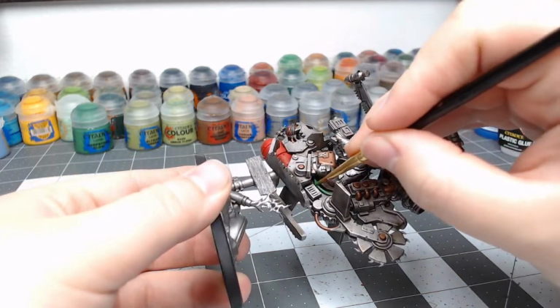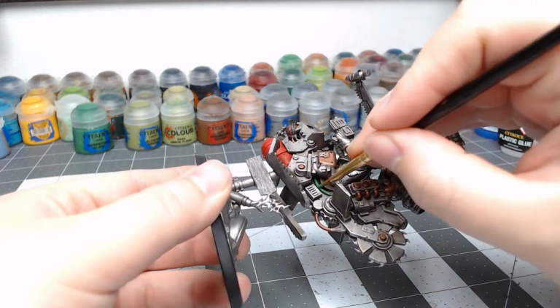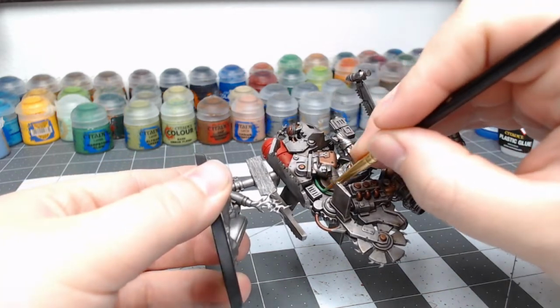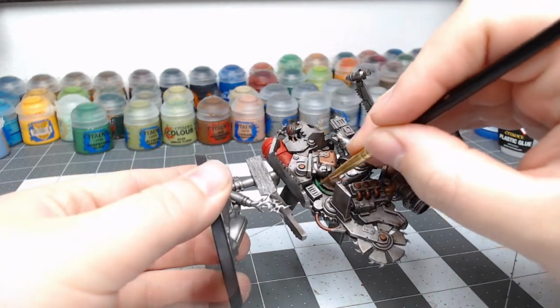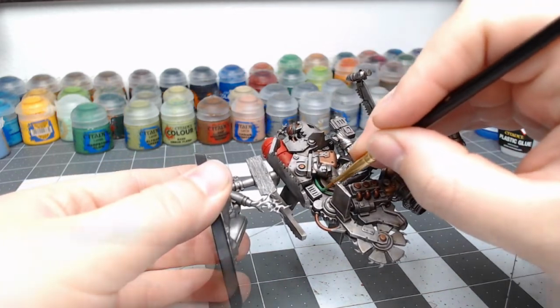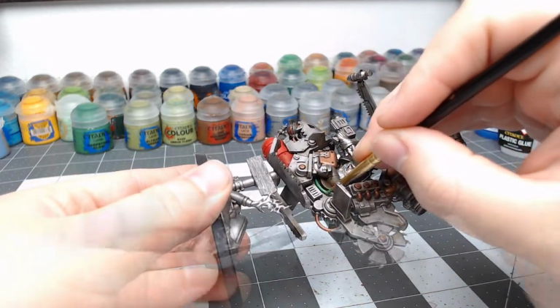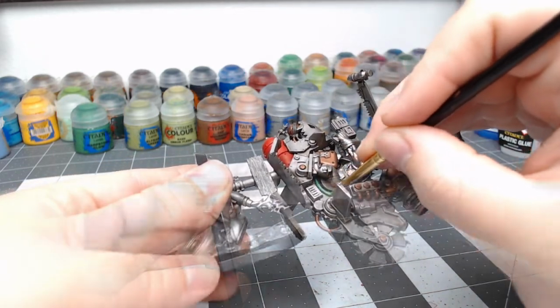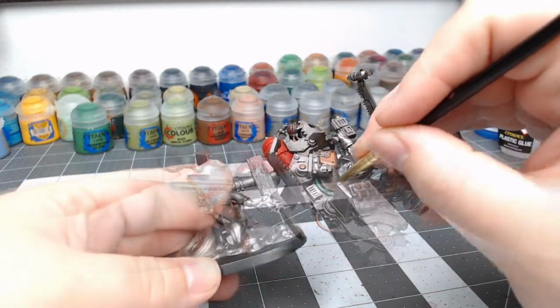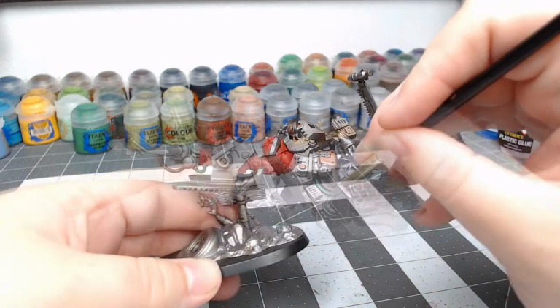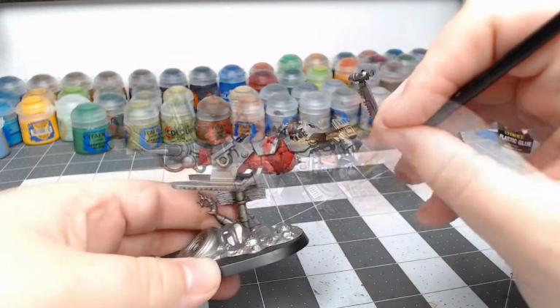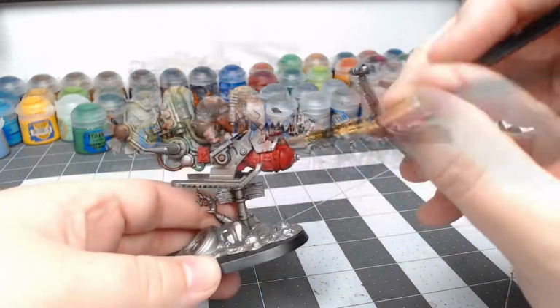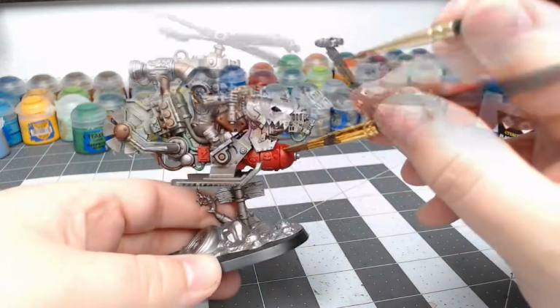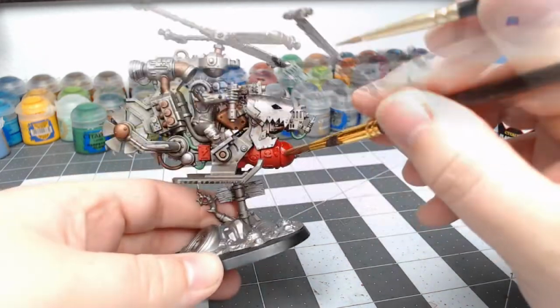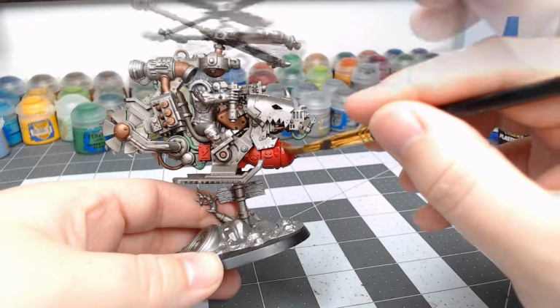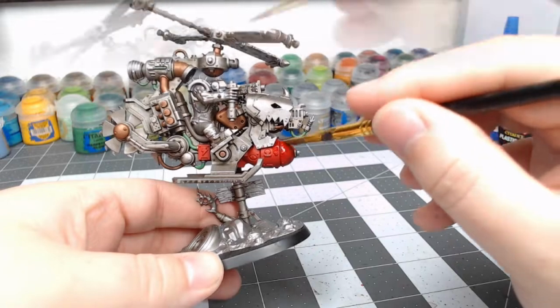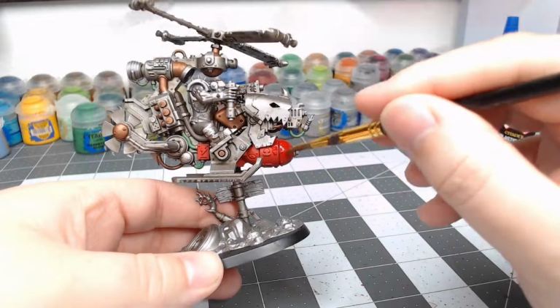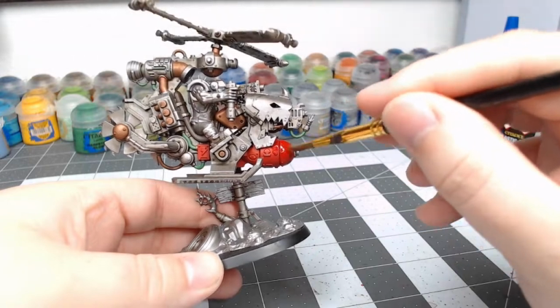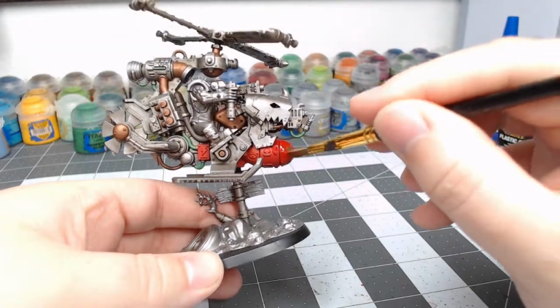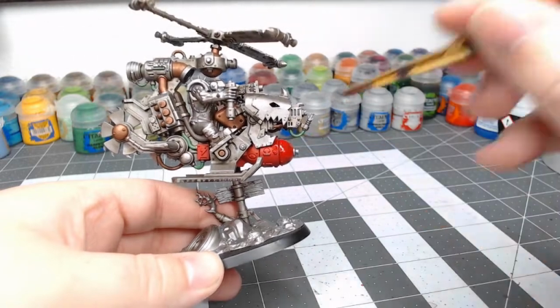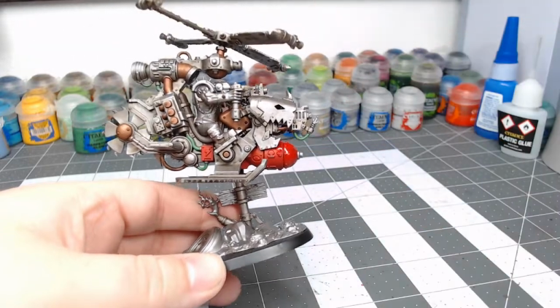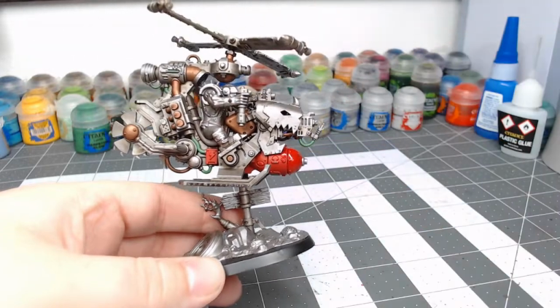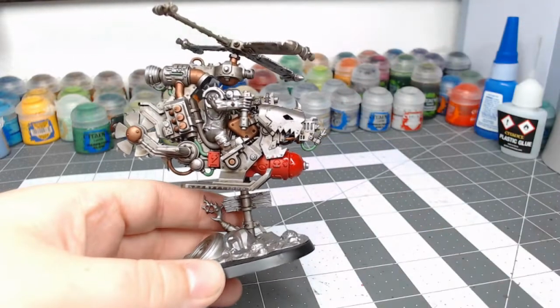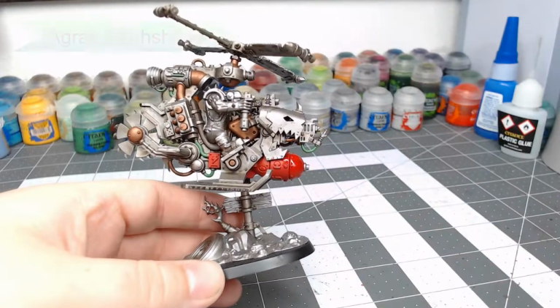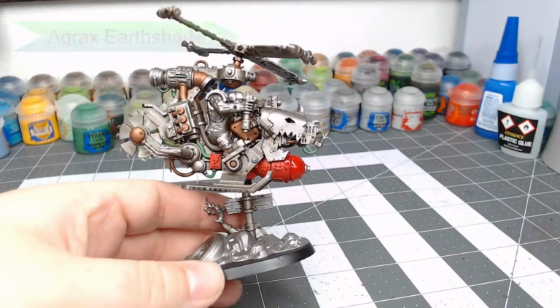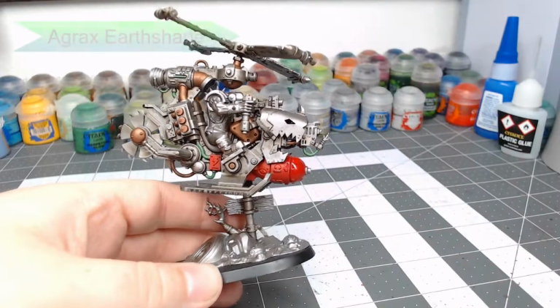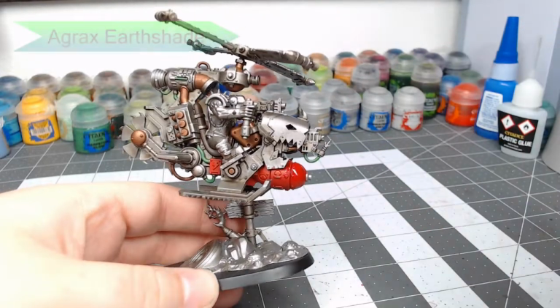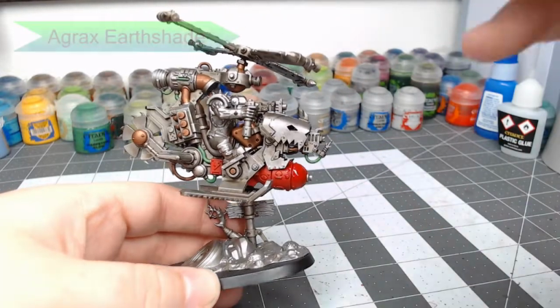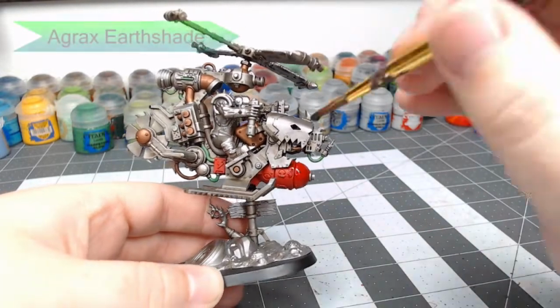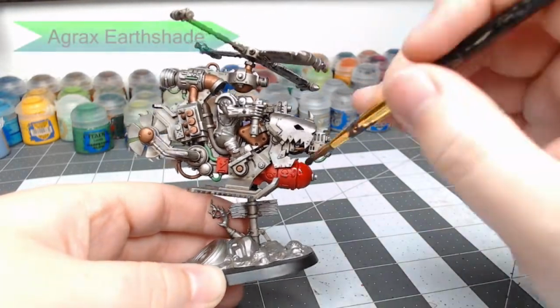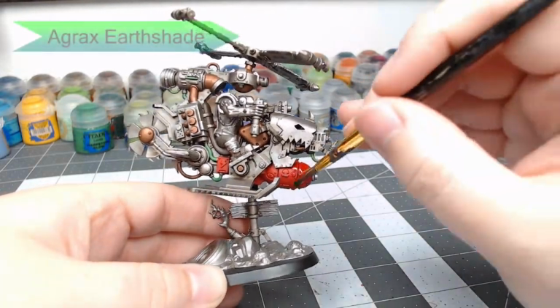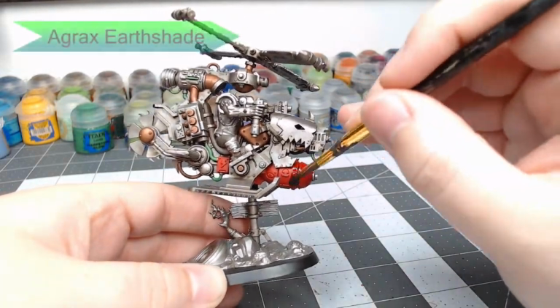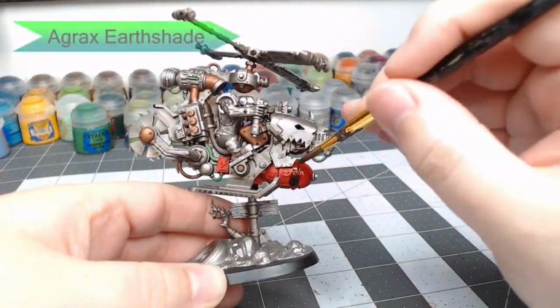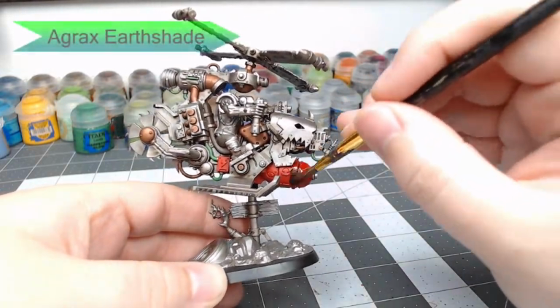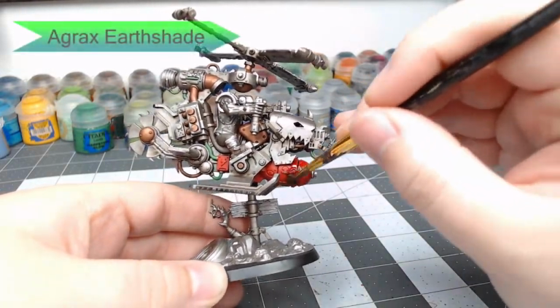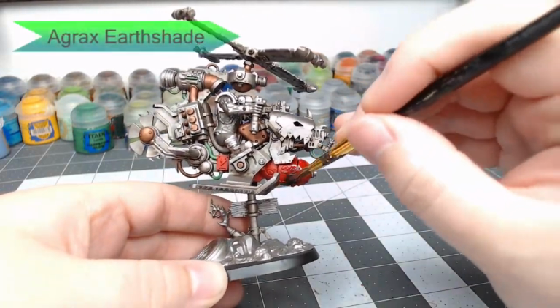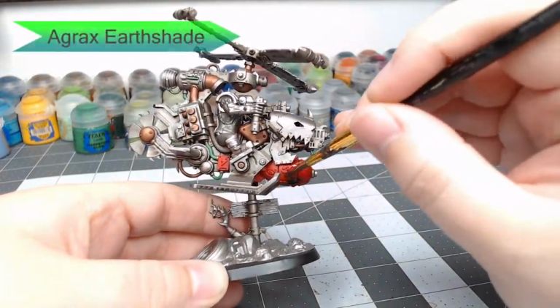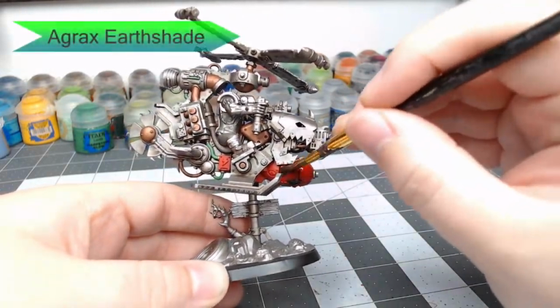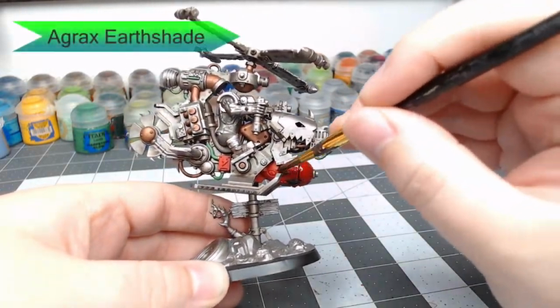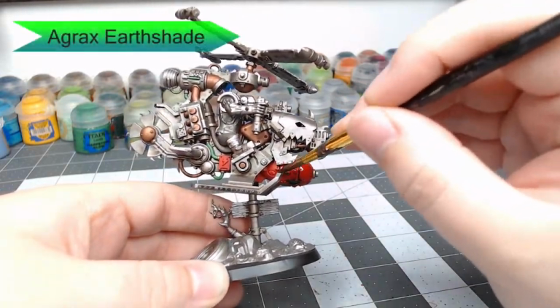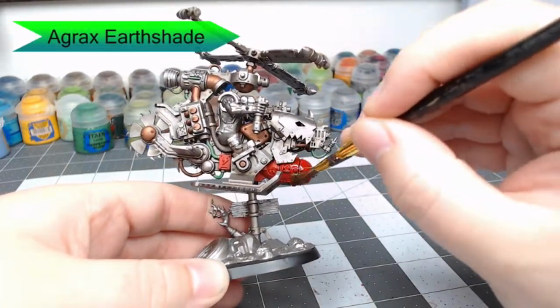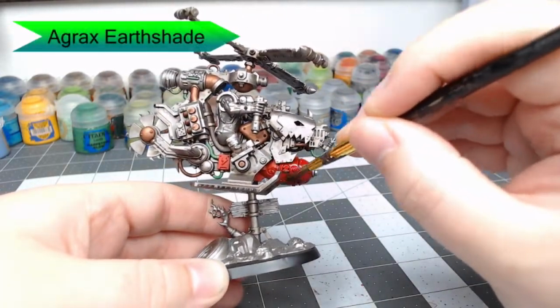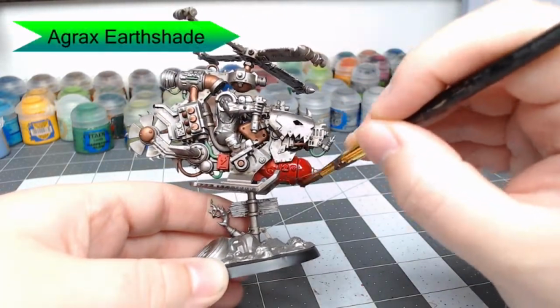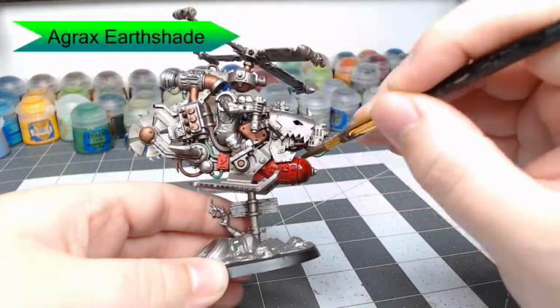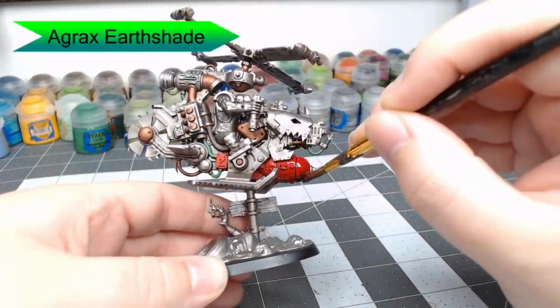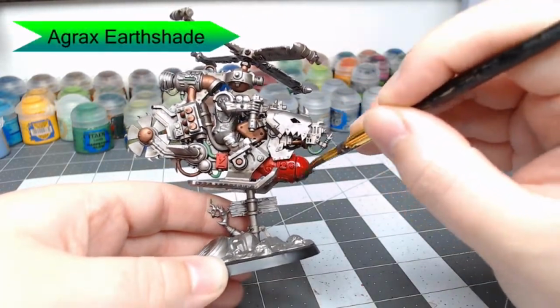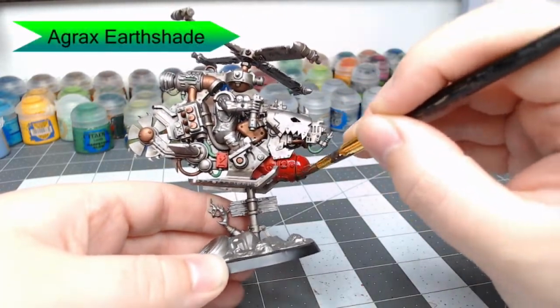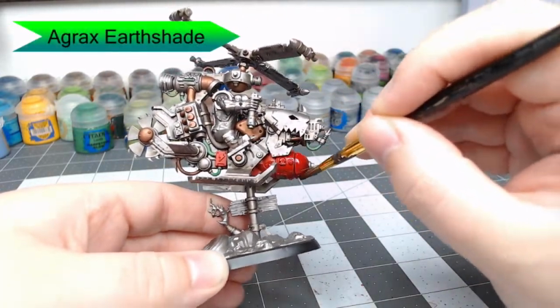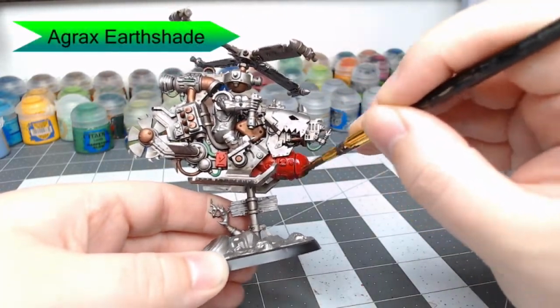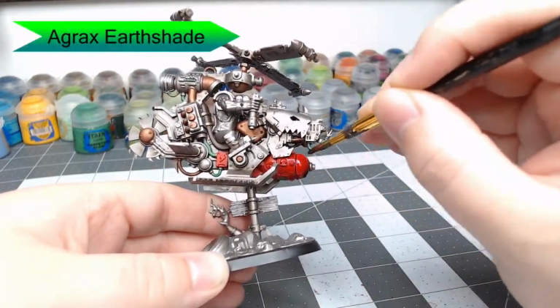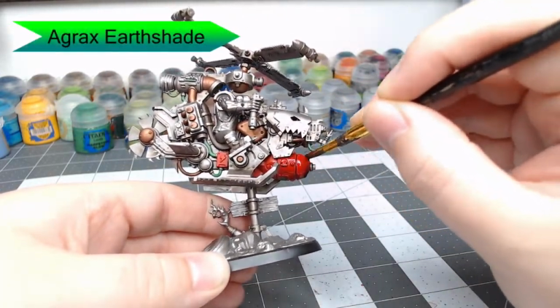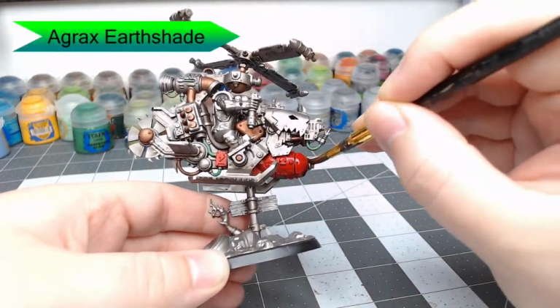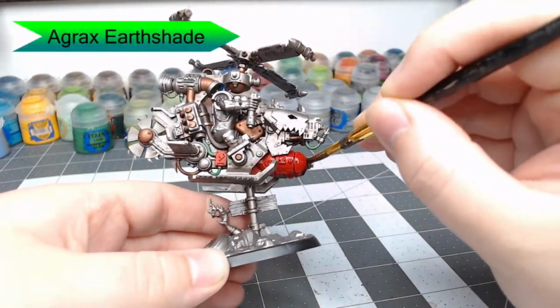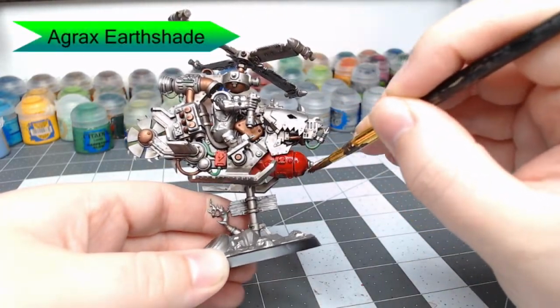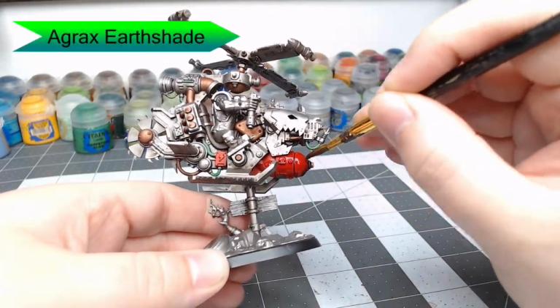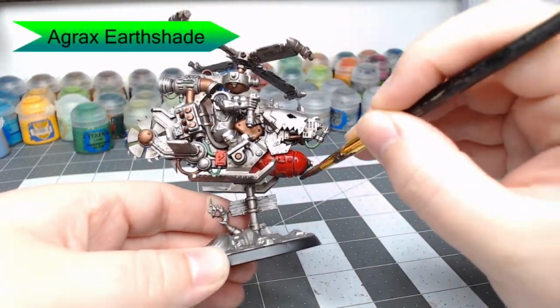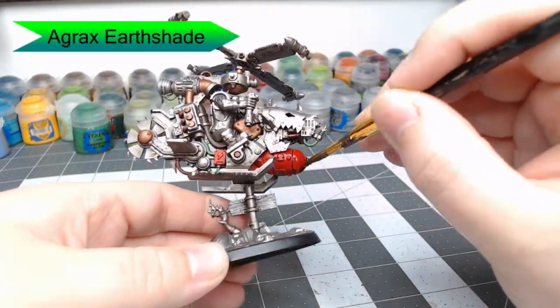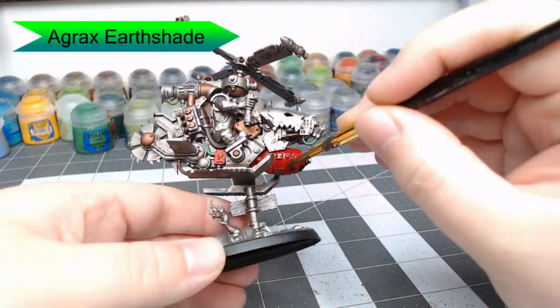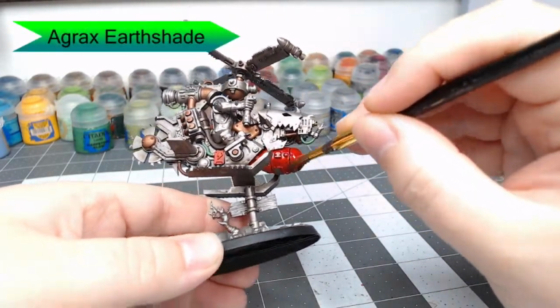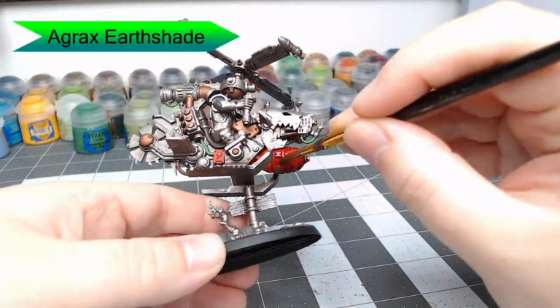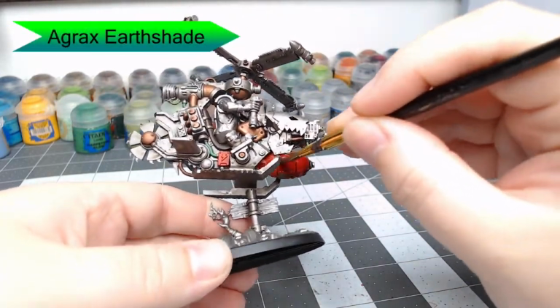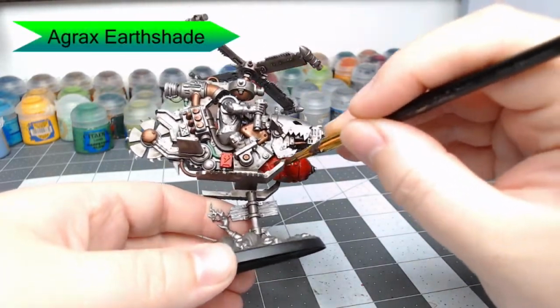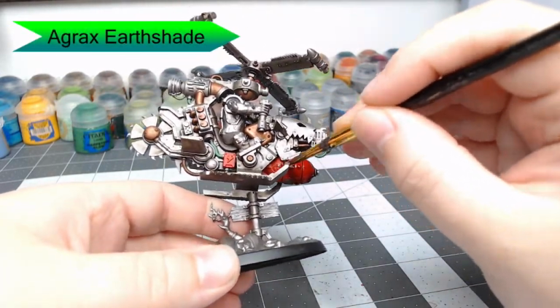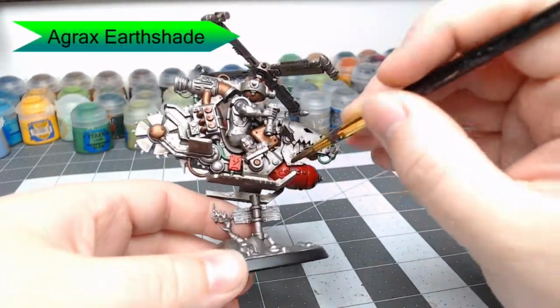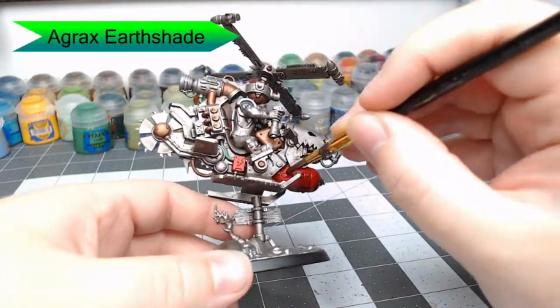Now we're going to go through with Agrax Earthshade and wash this all over the bomb and any of the red panels we did before.